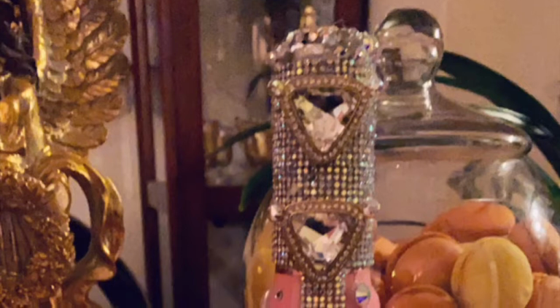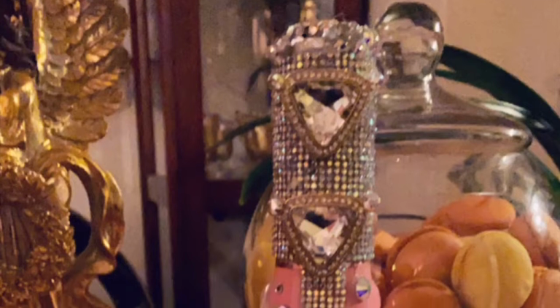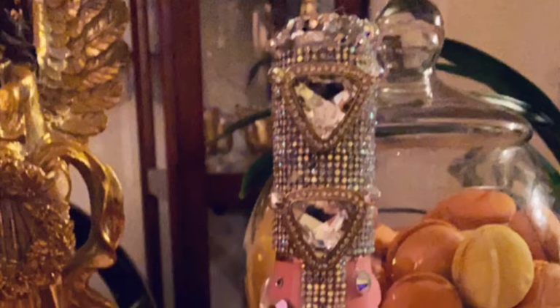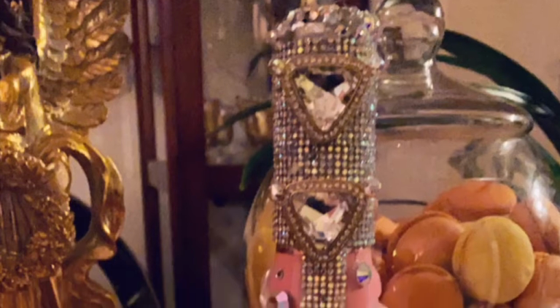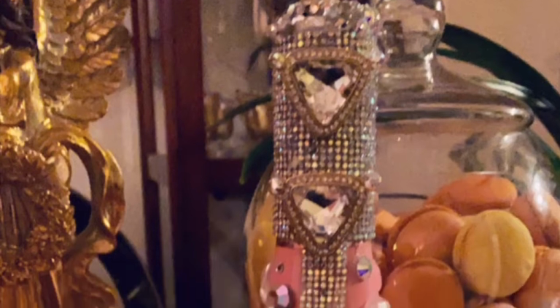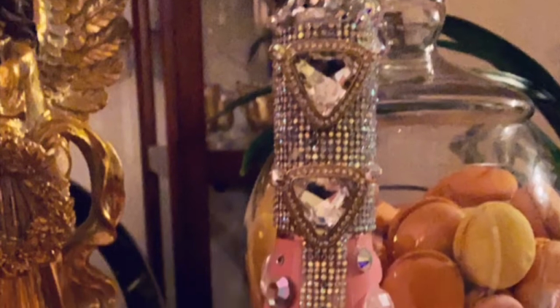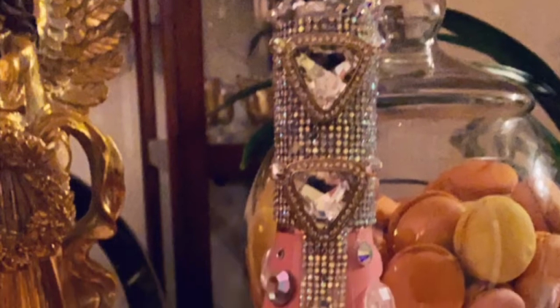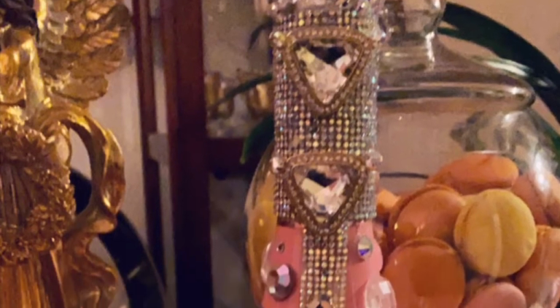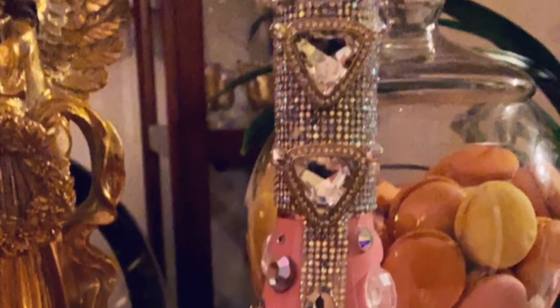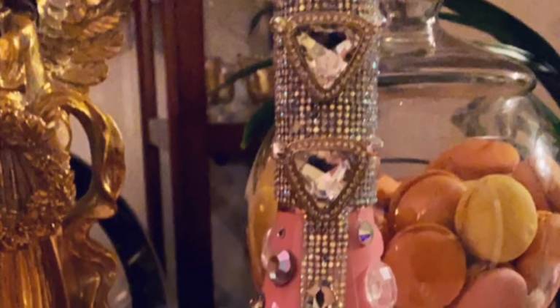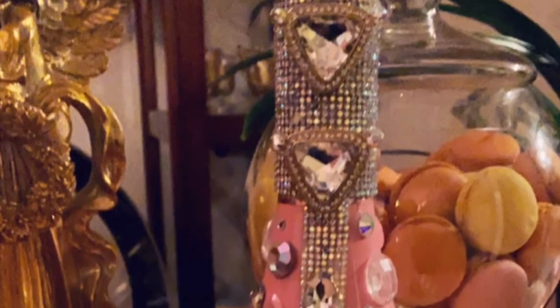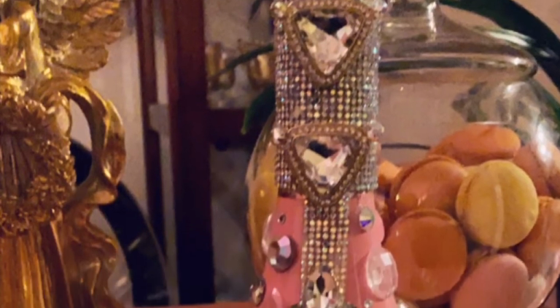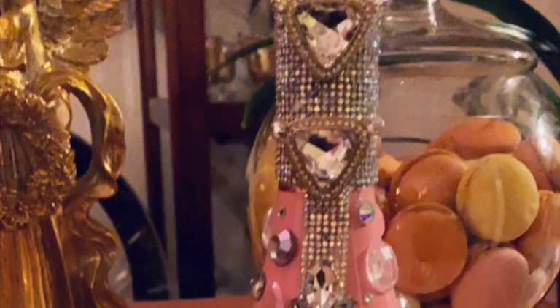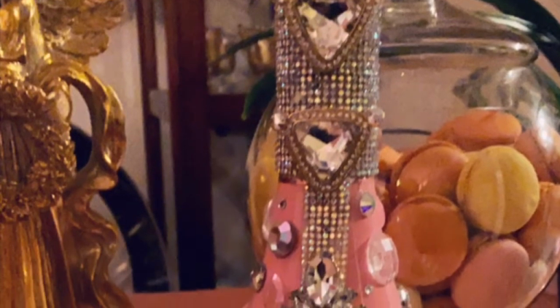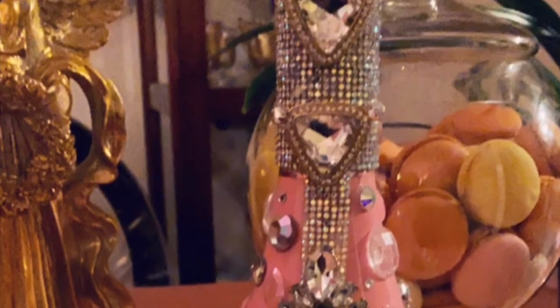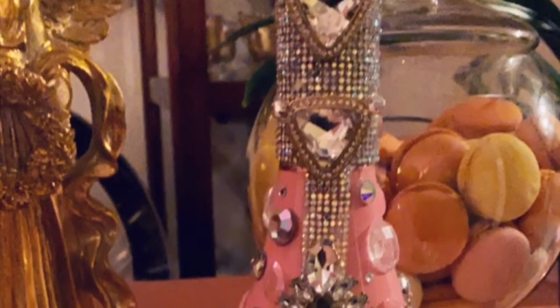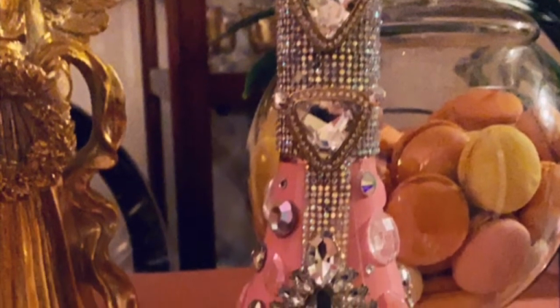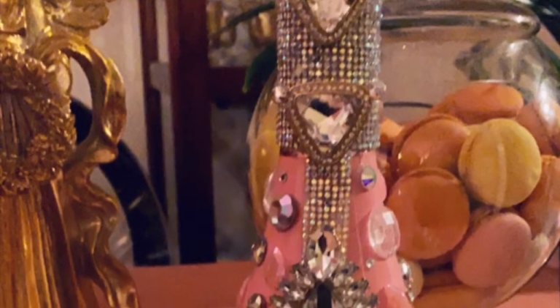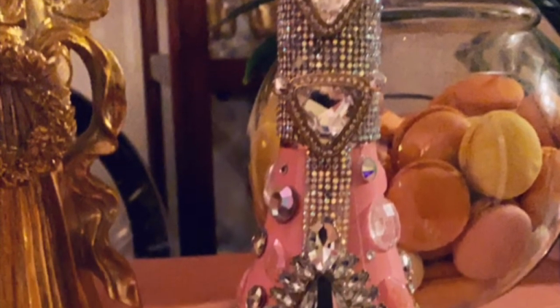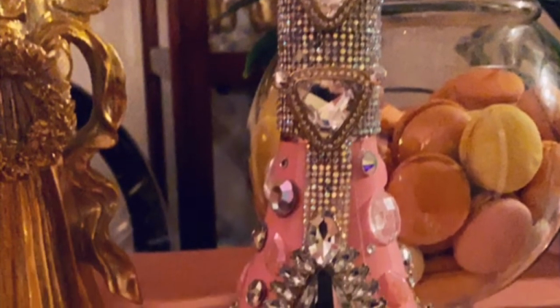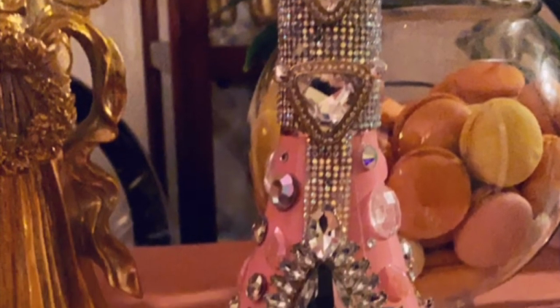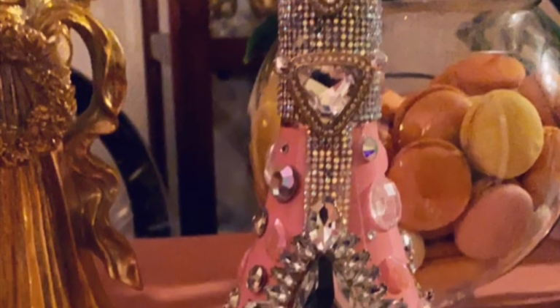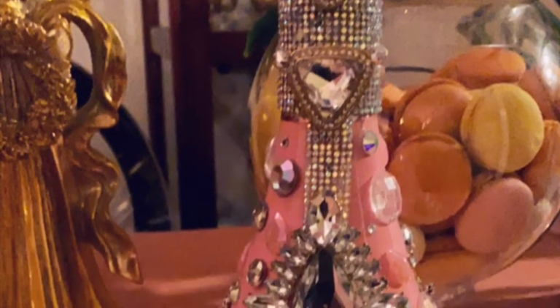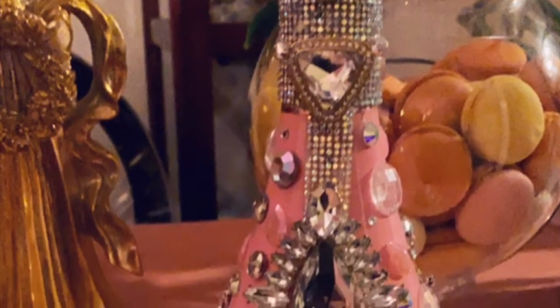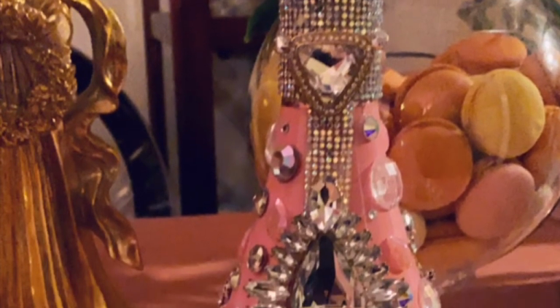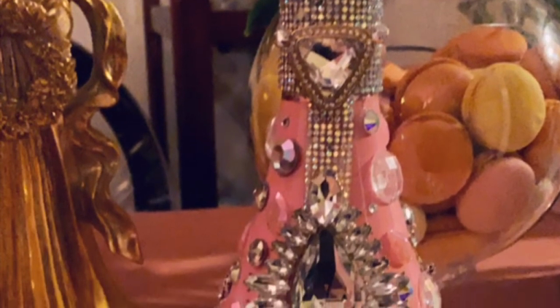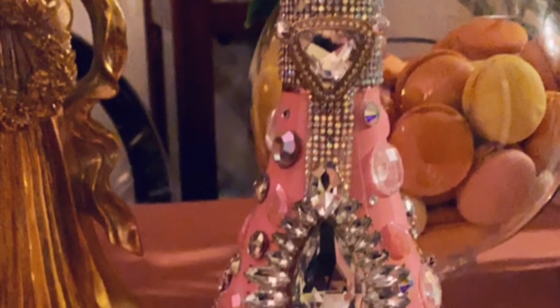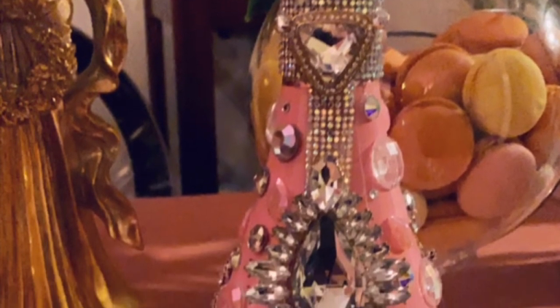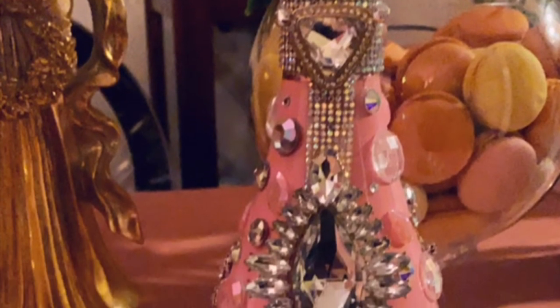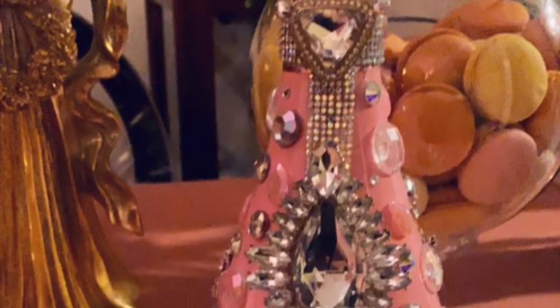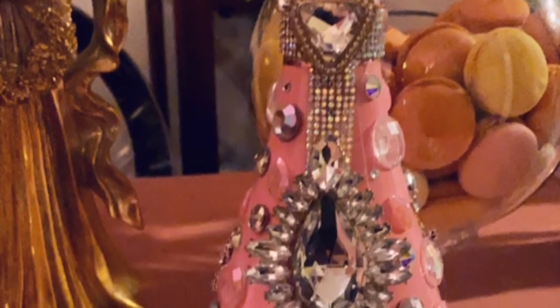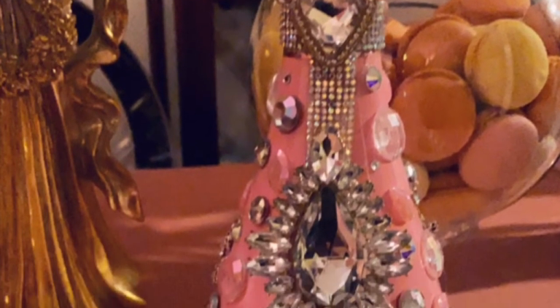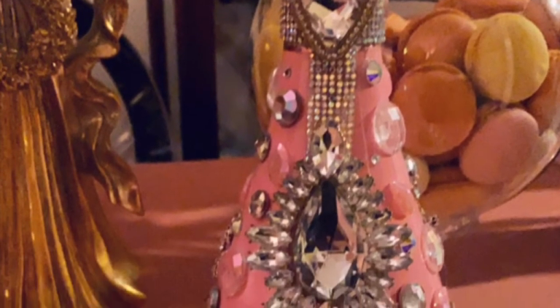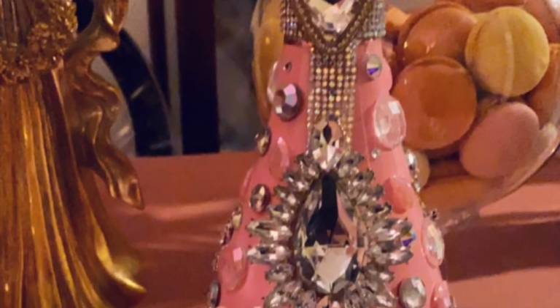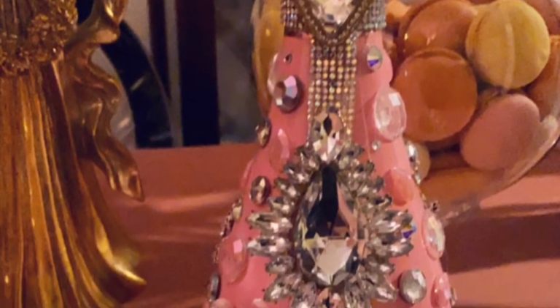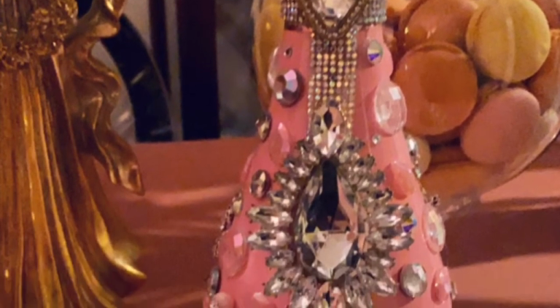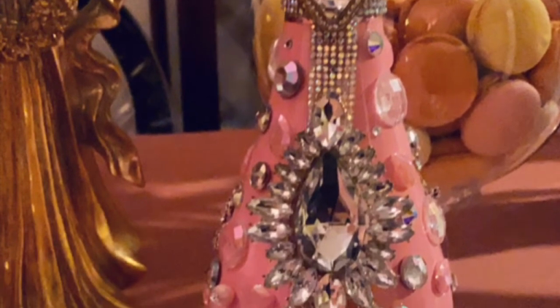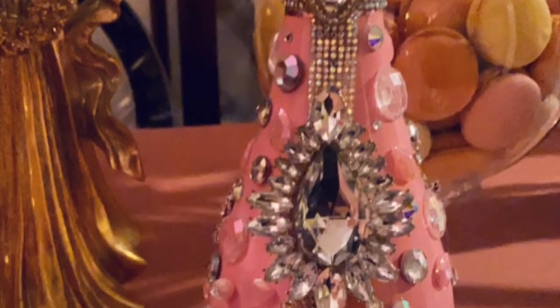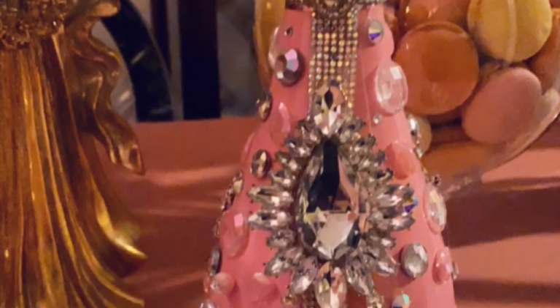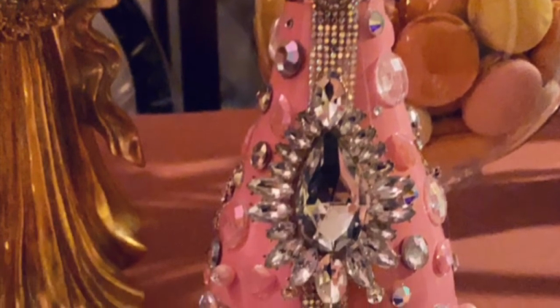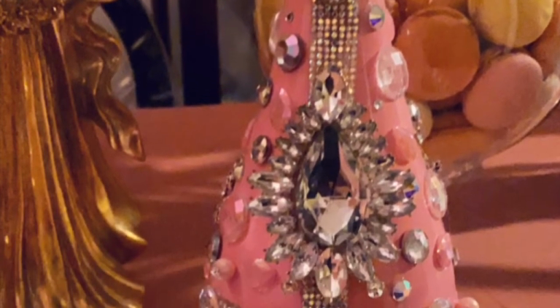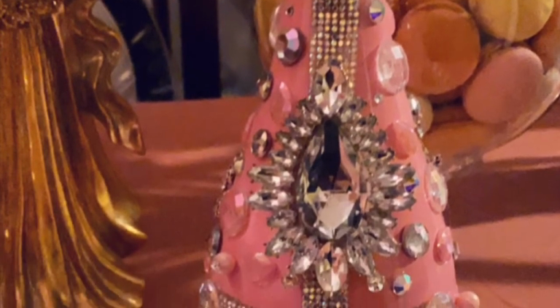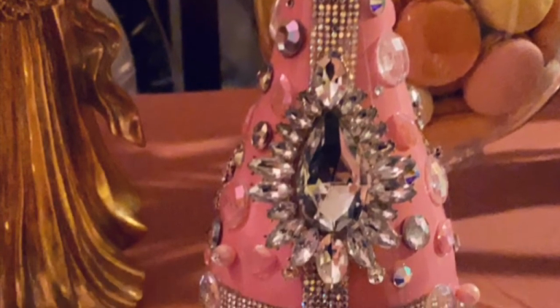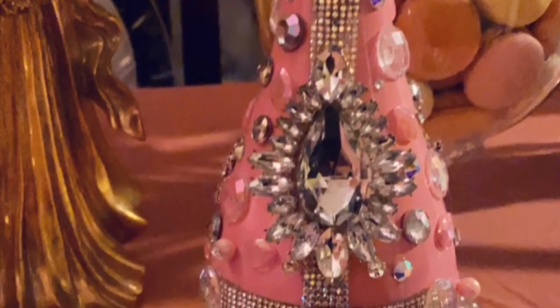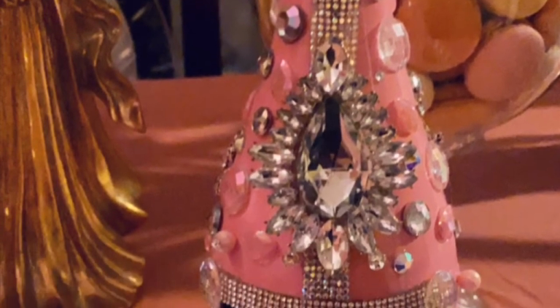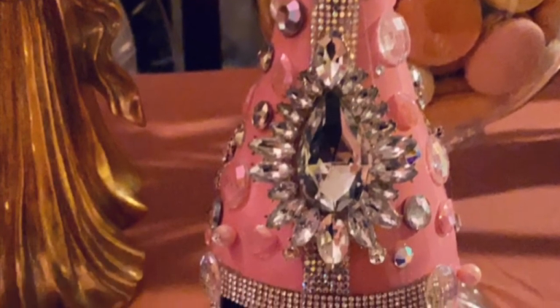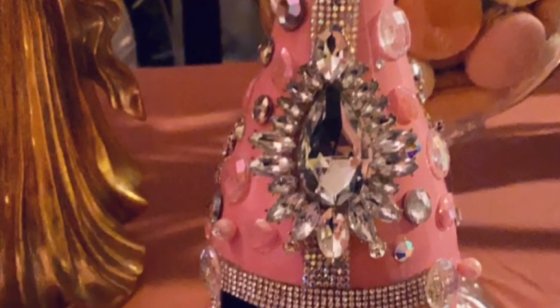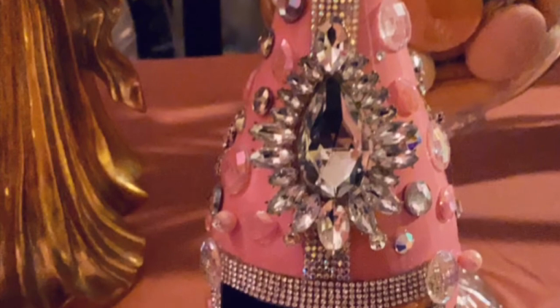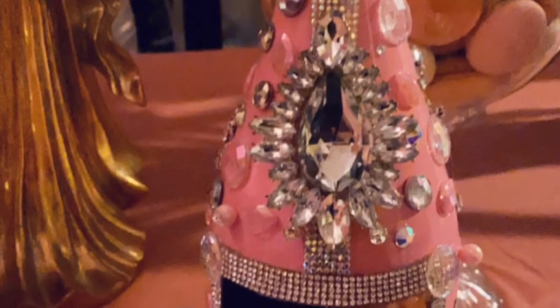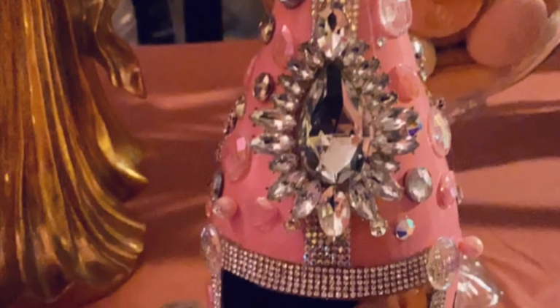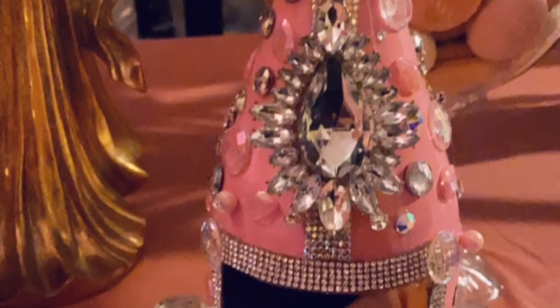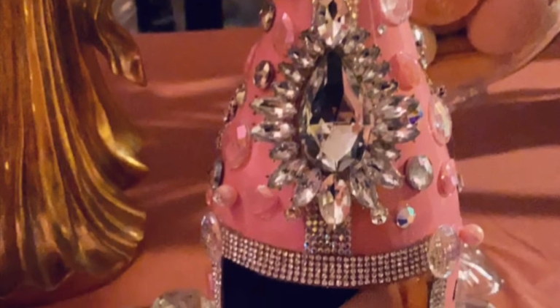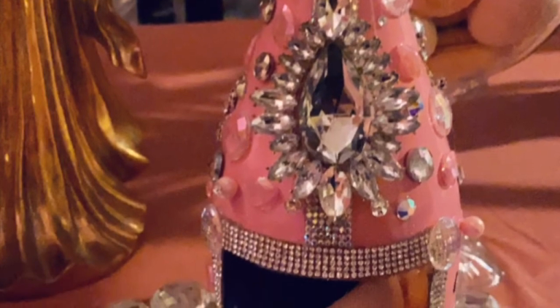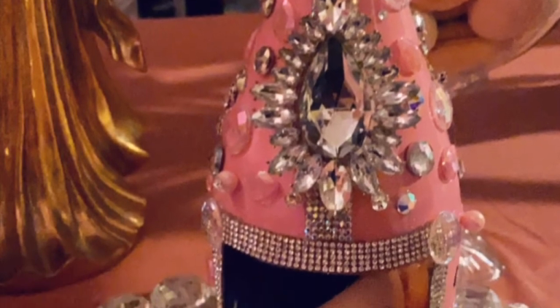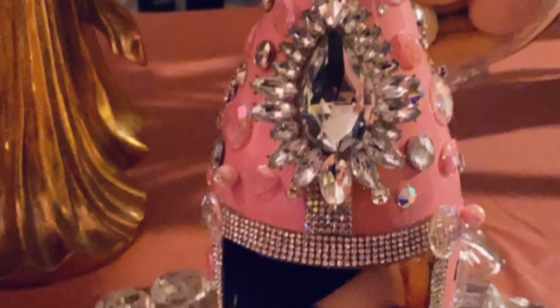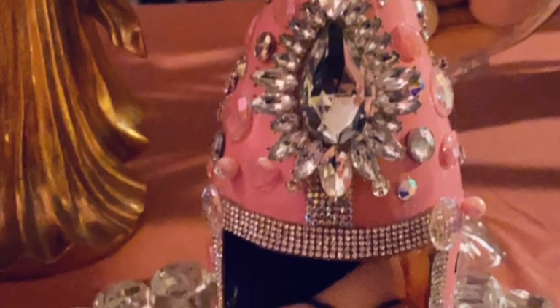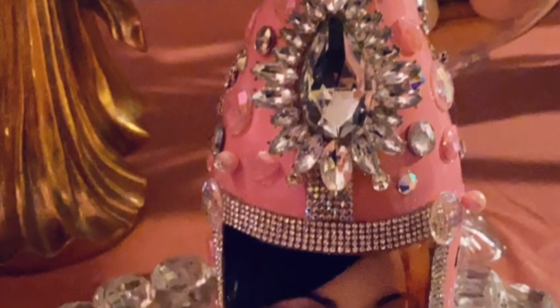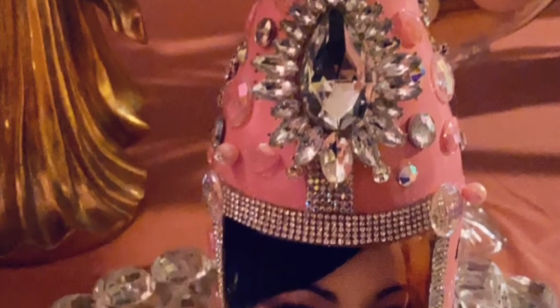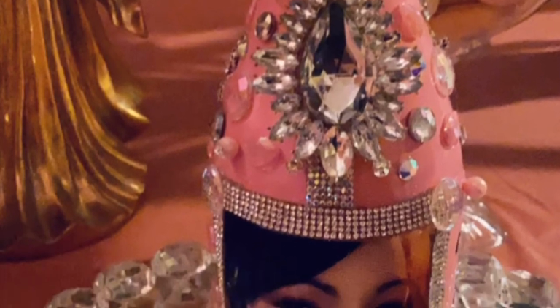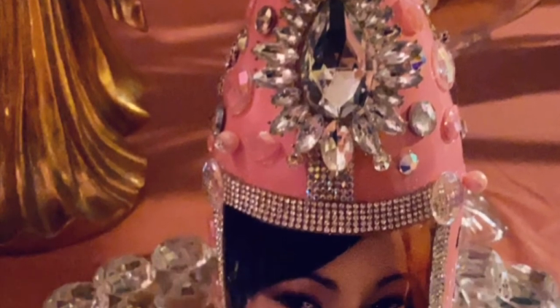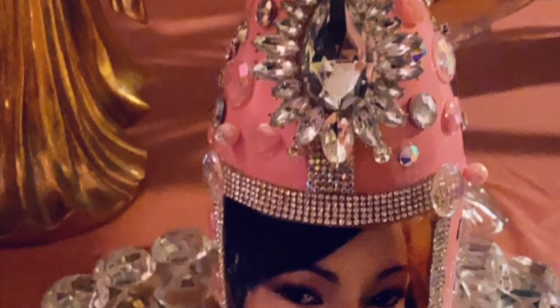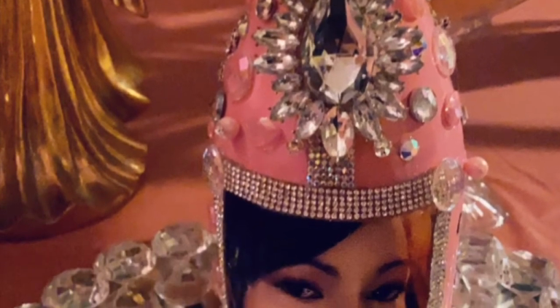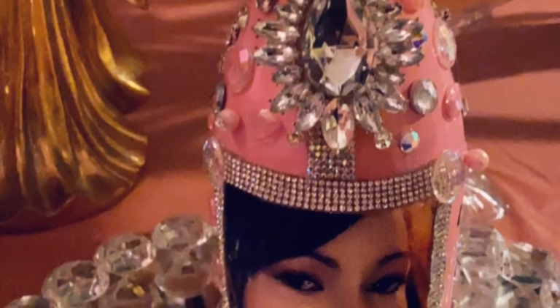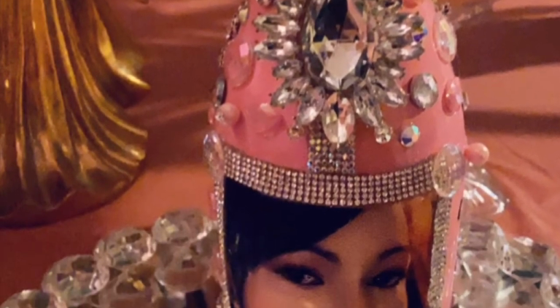Hi YouTubers! If you would like to see how I made this beautiful bottle for a birthday, please keep watching.